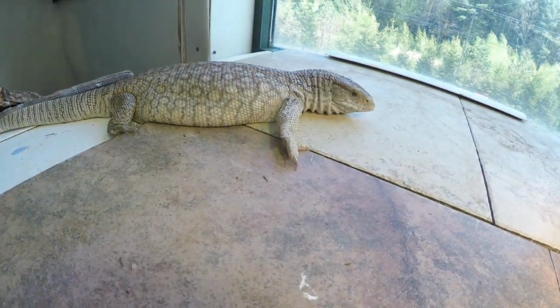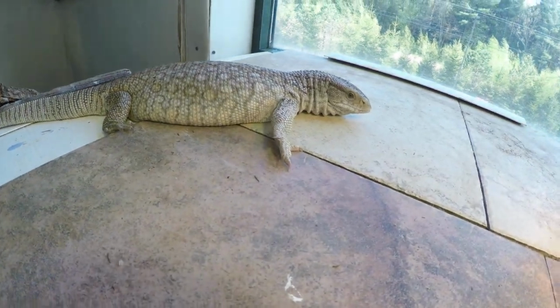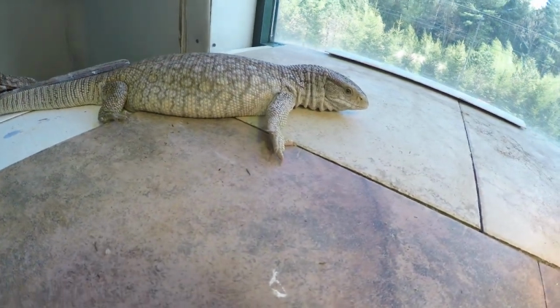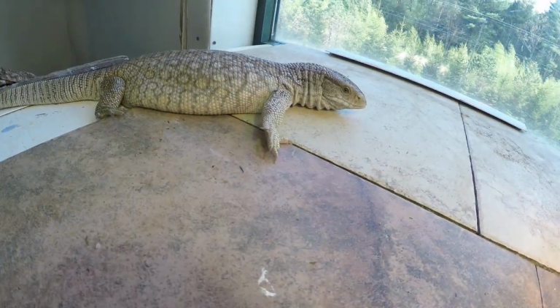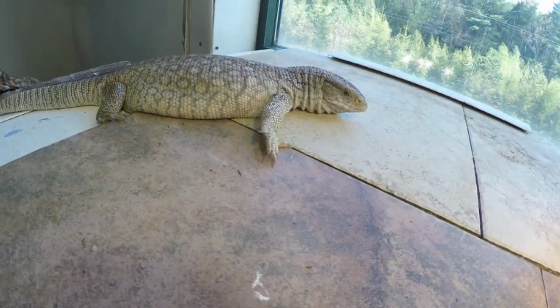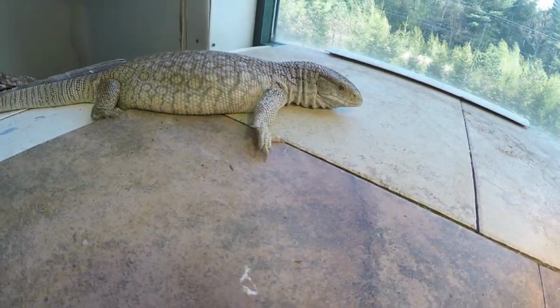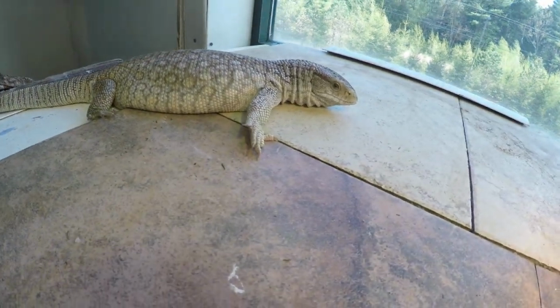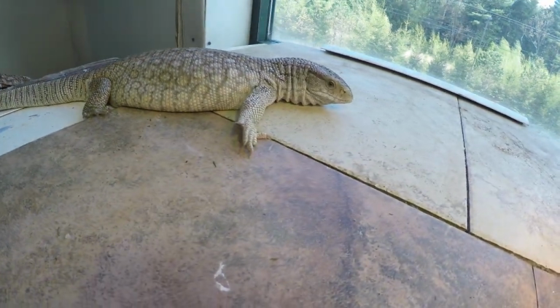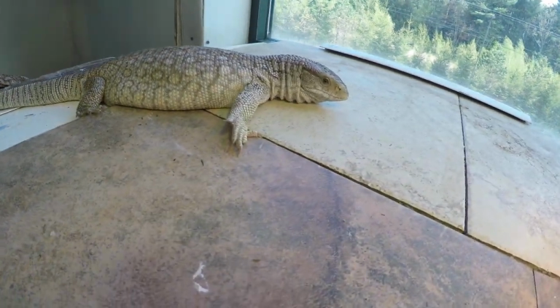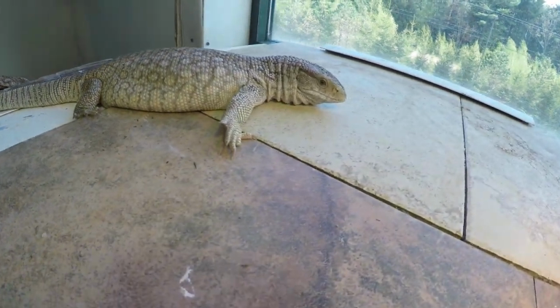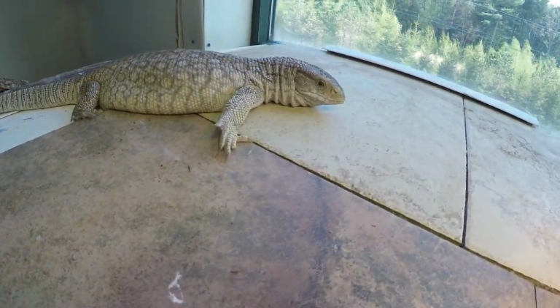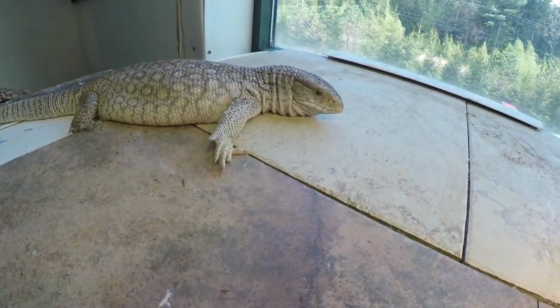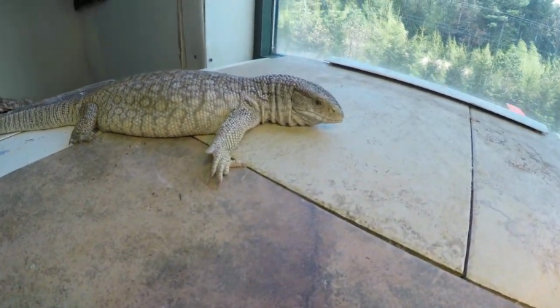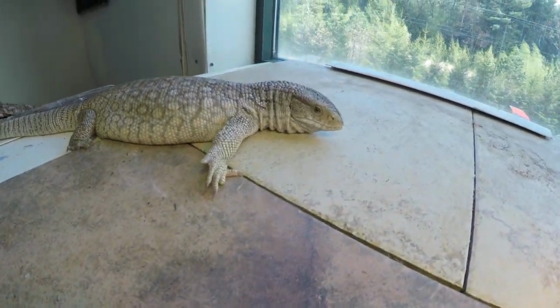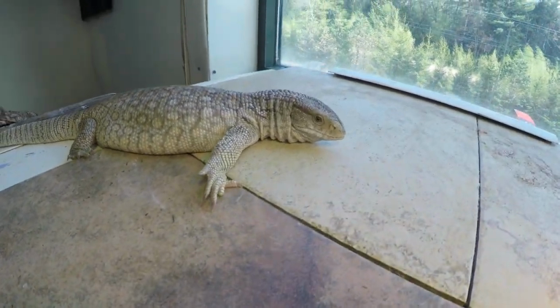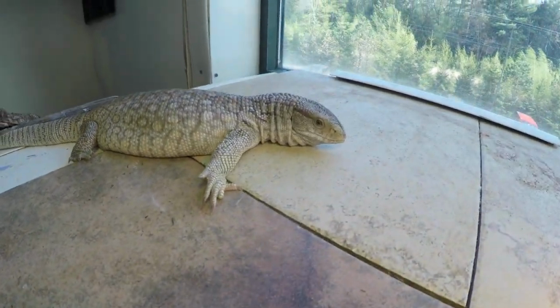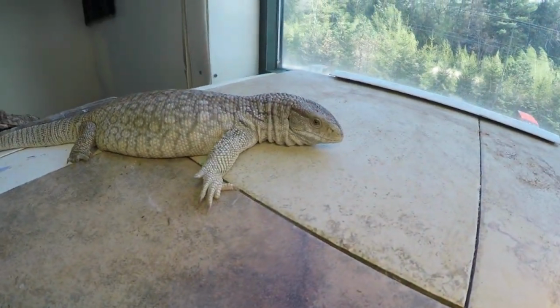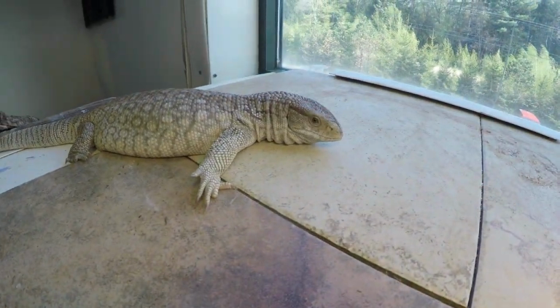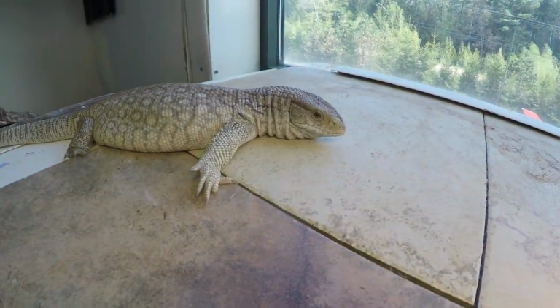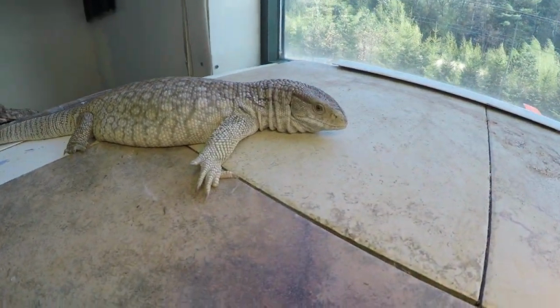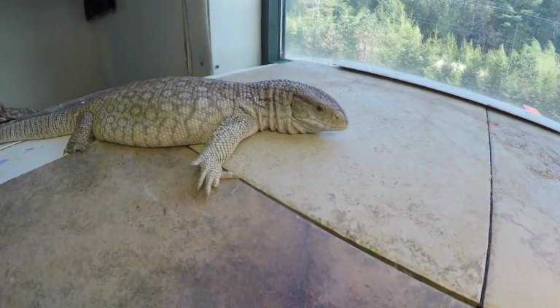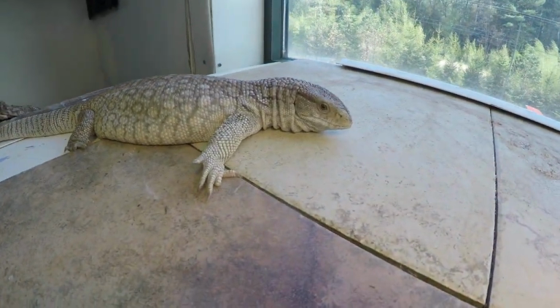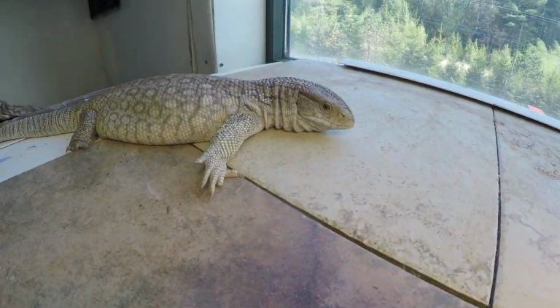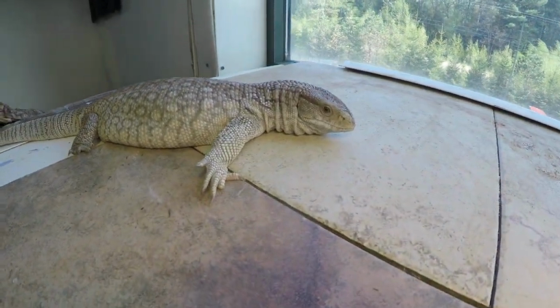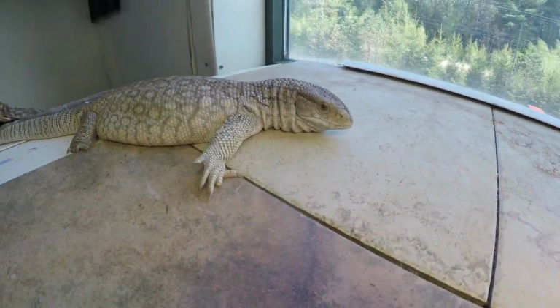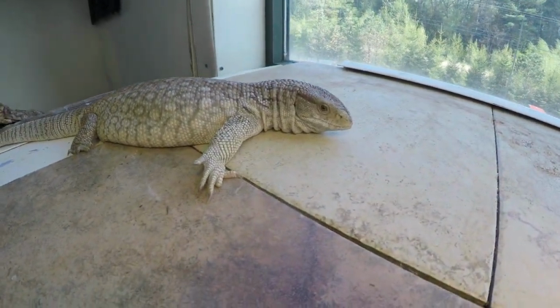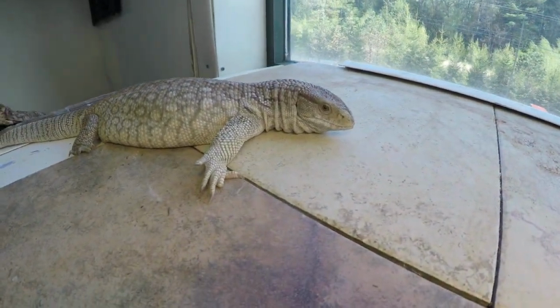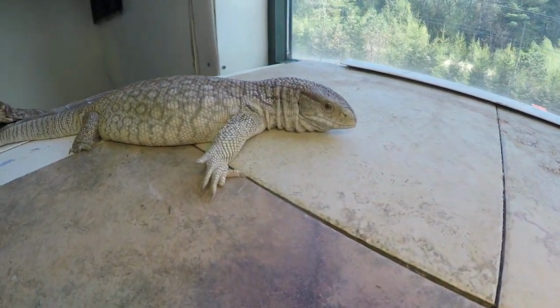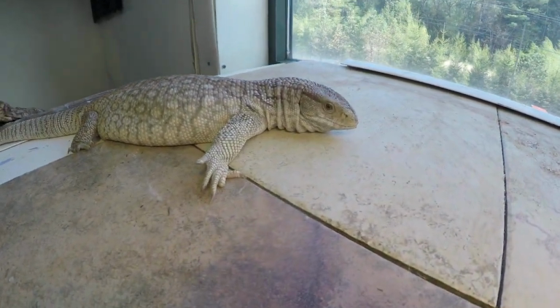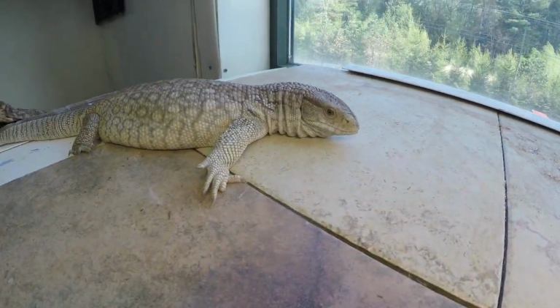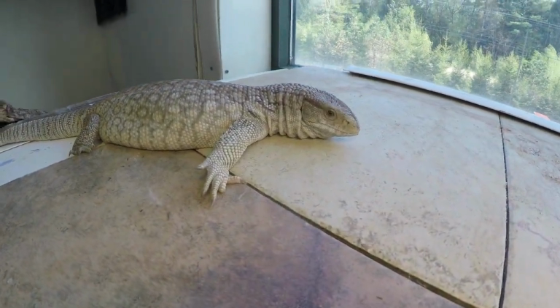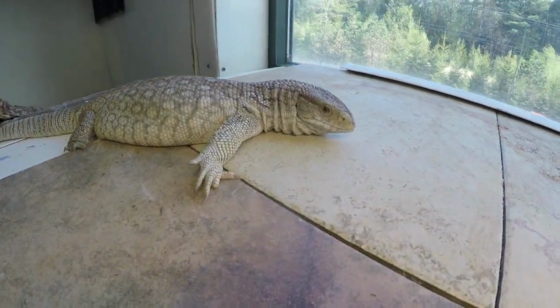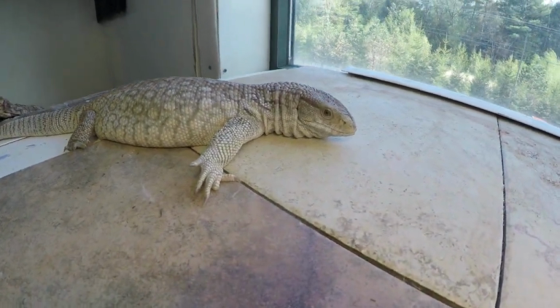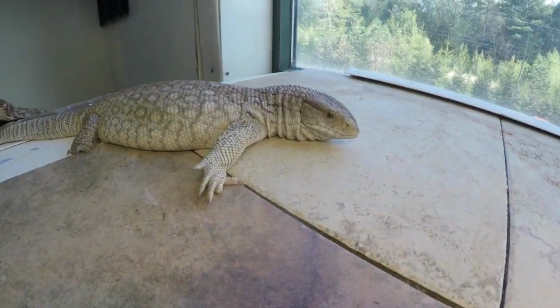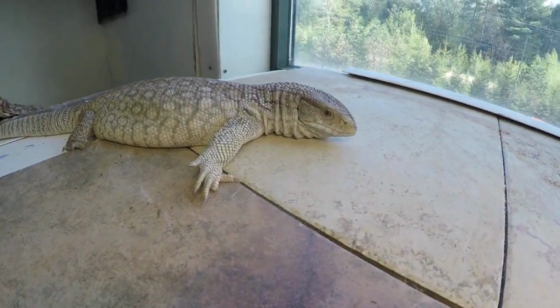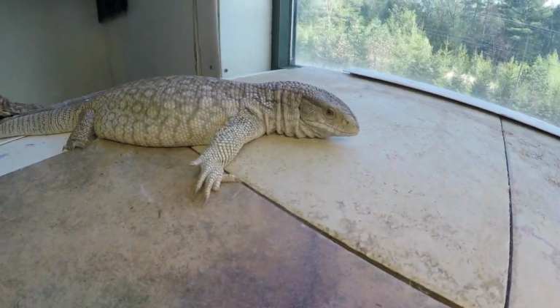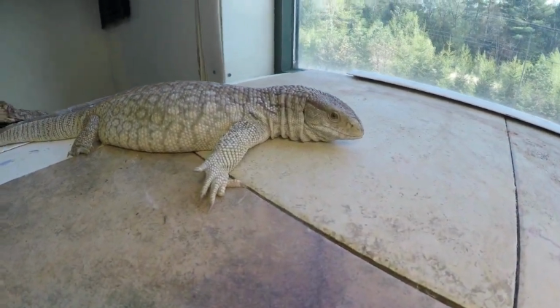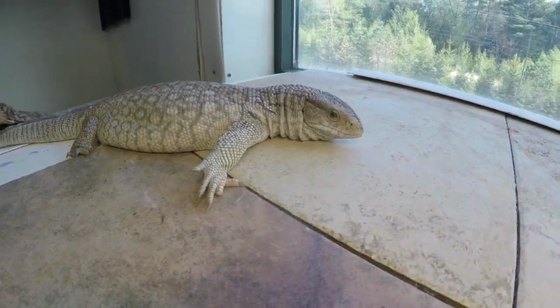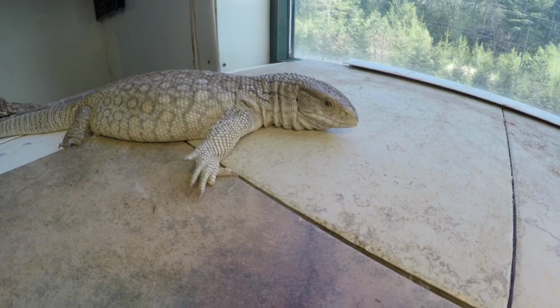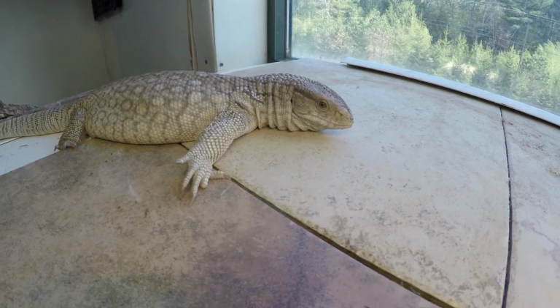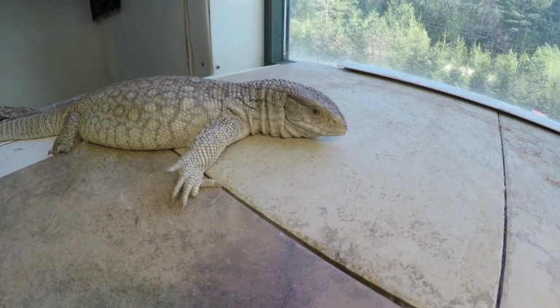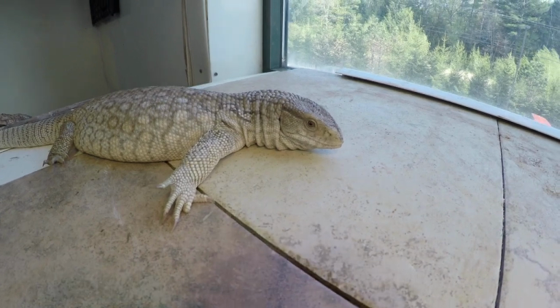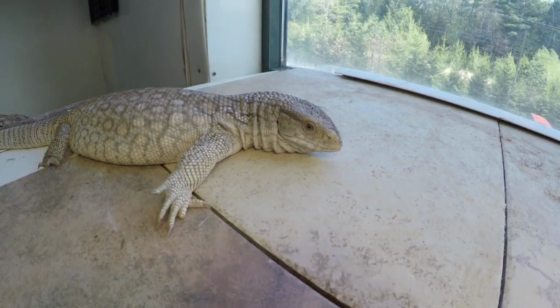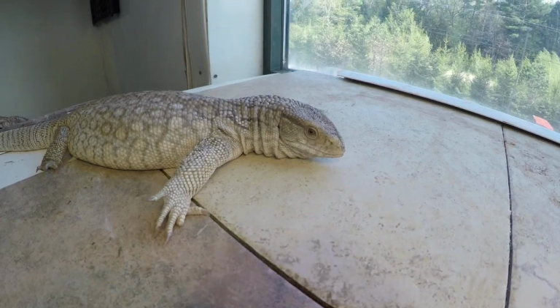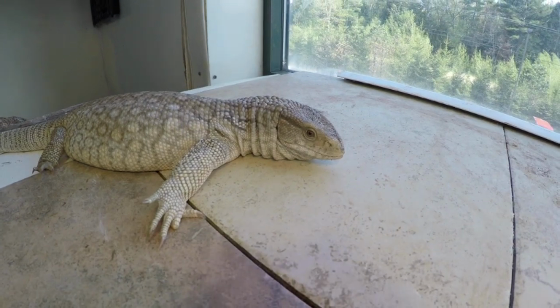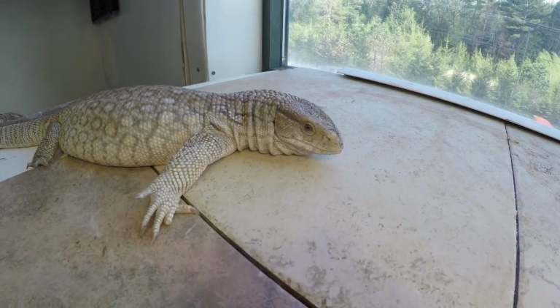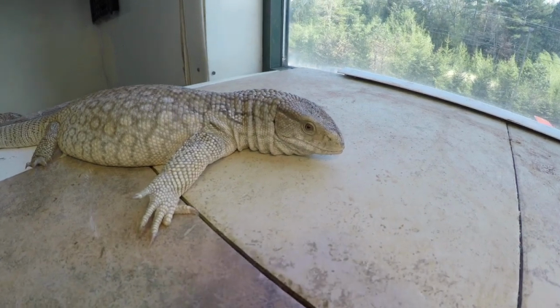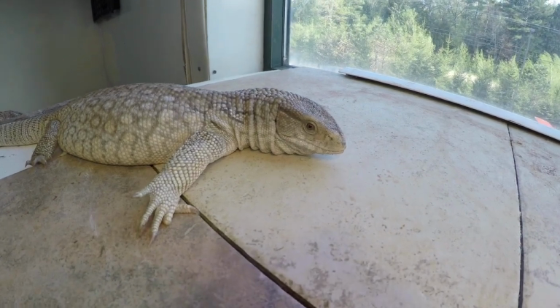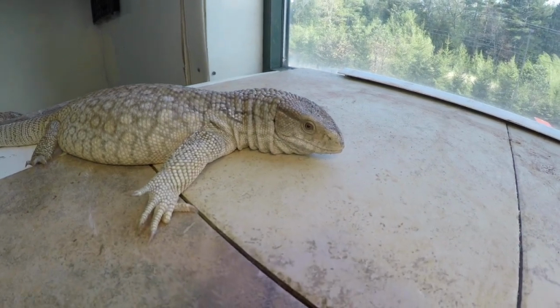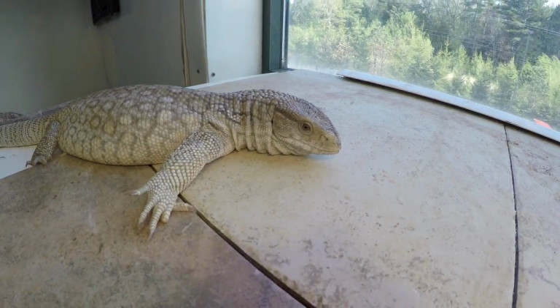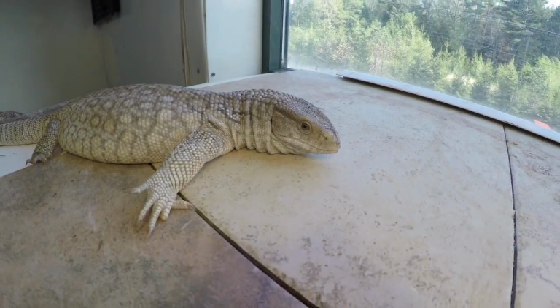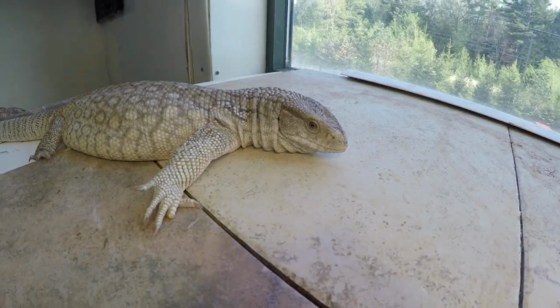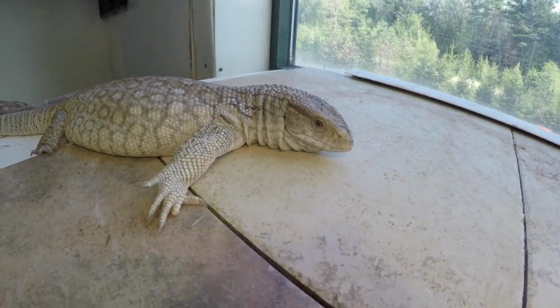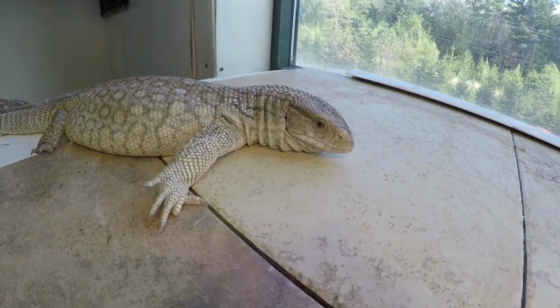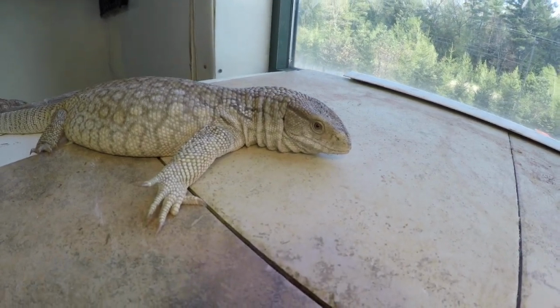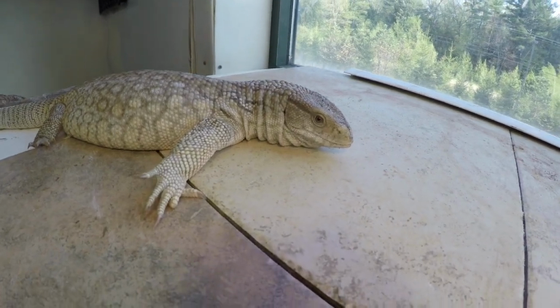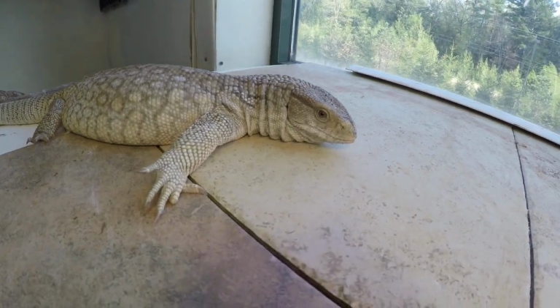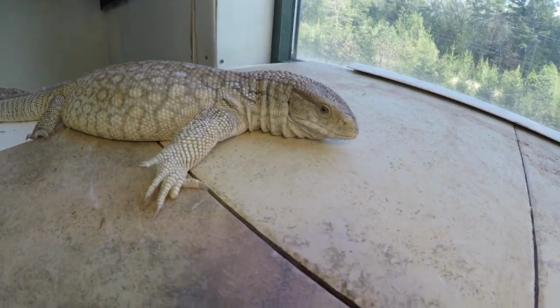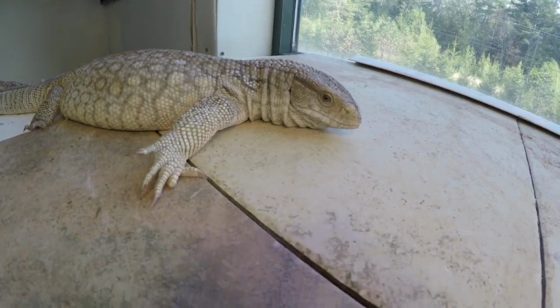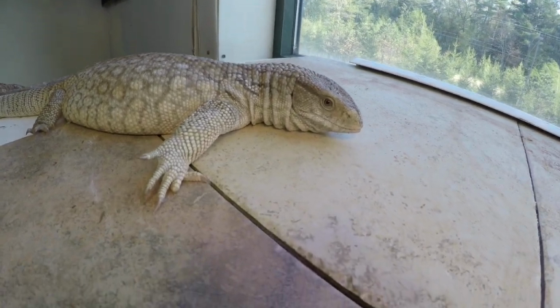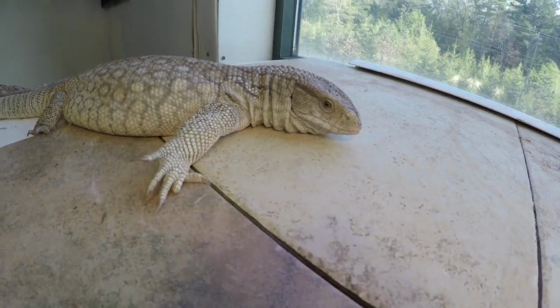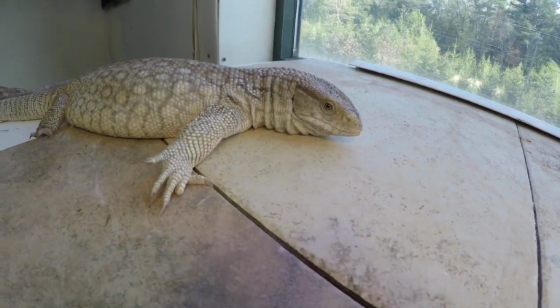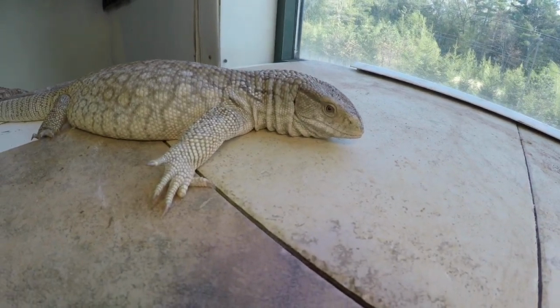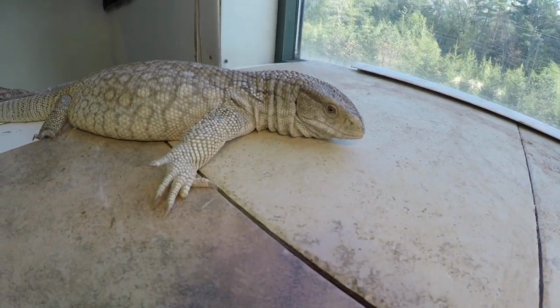I'm just going to look at the Savannah monitor. This is a mature female.